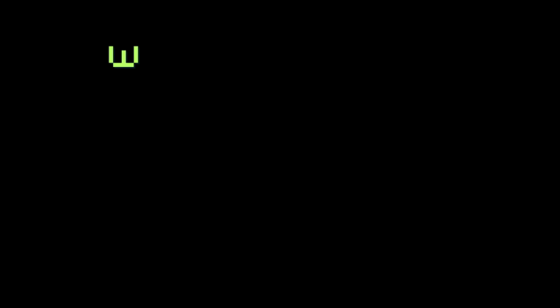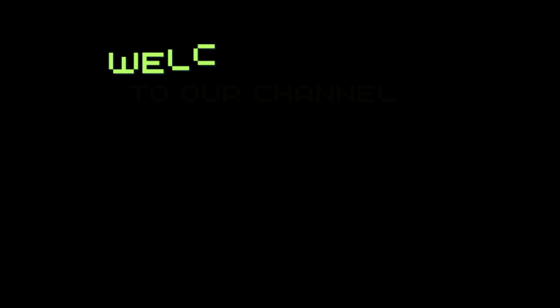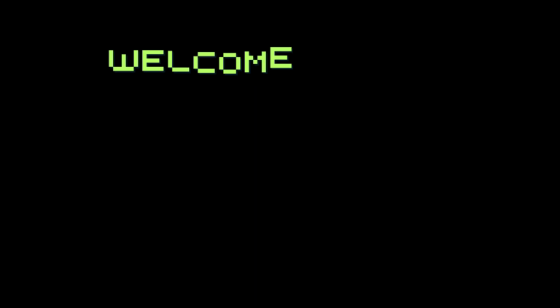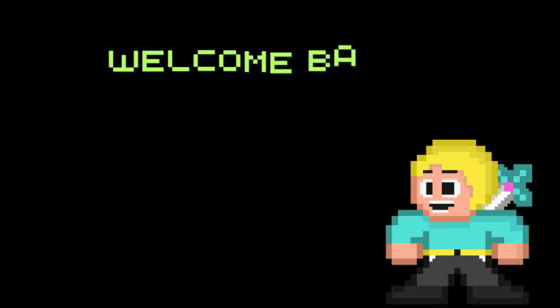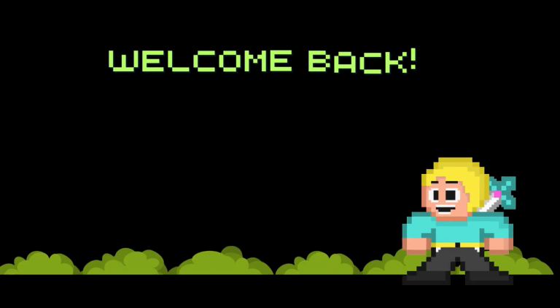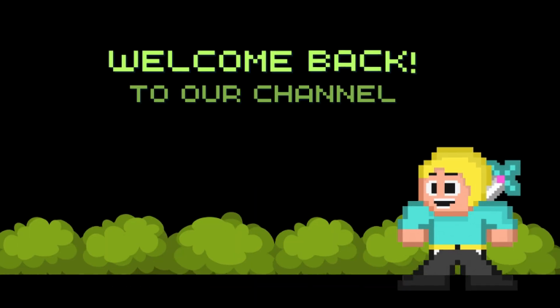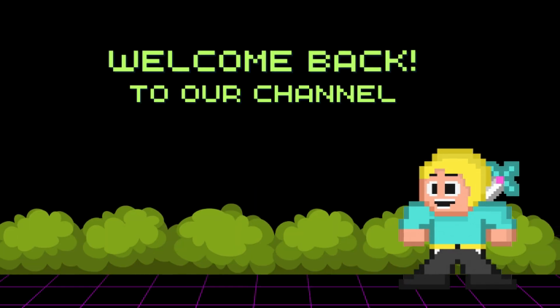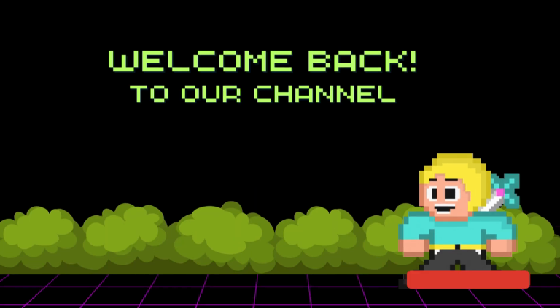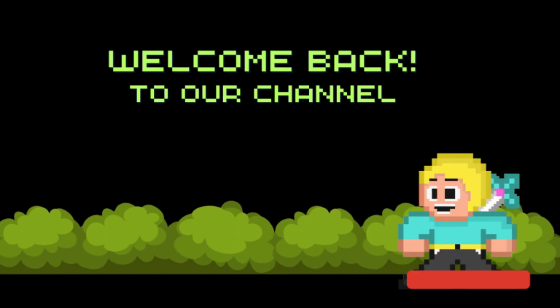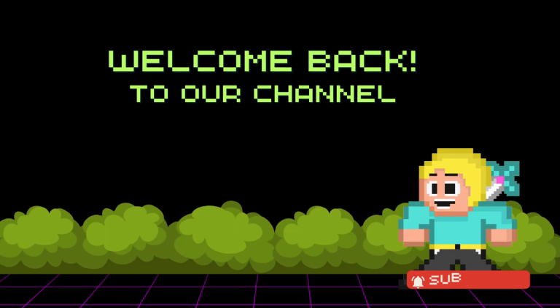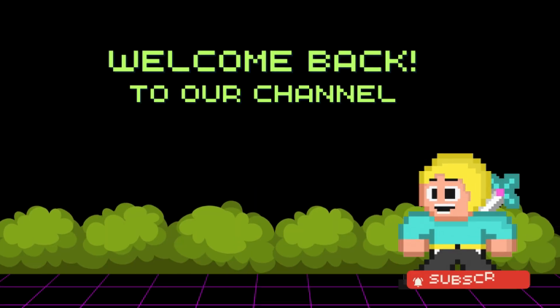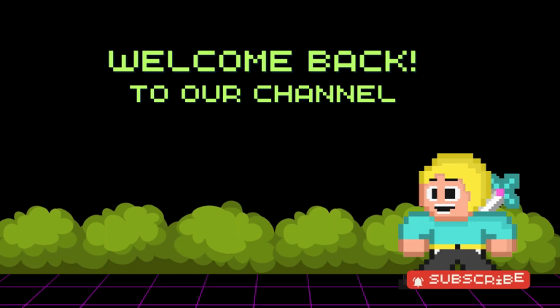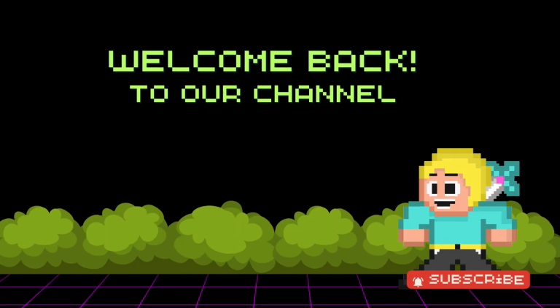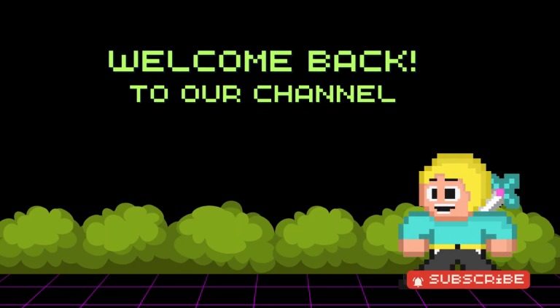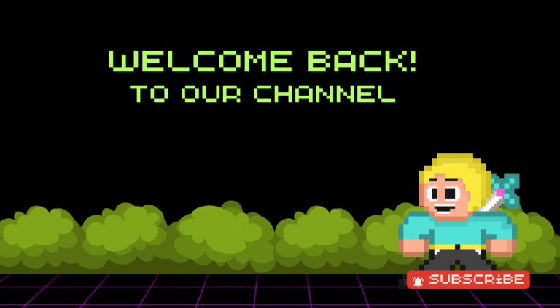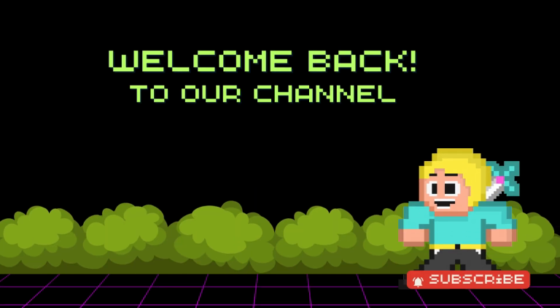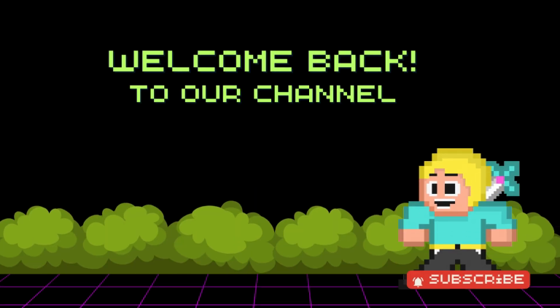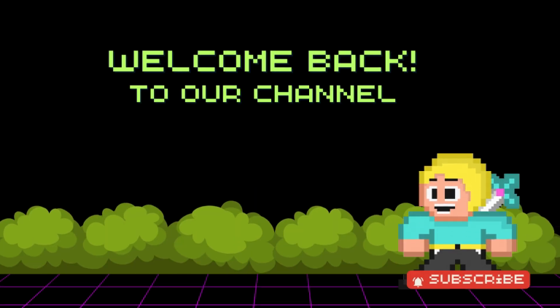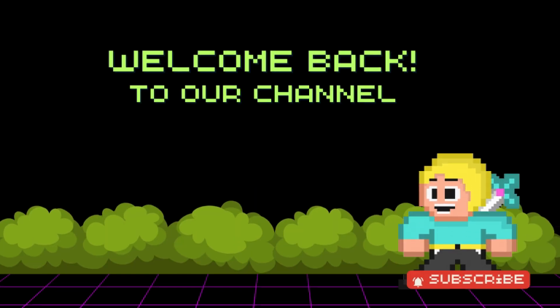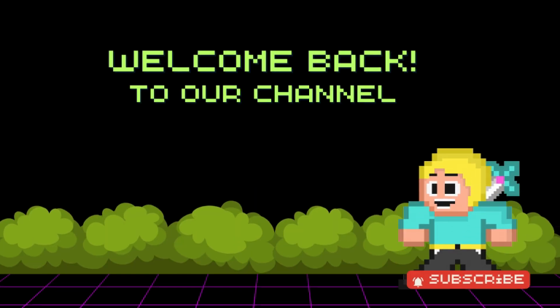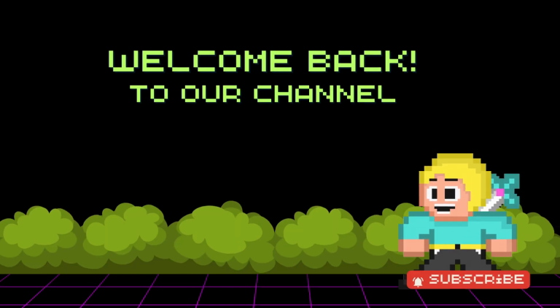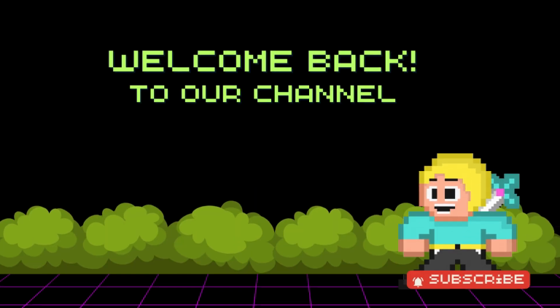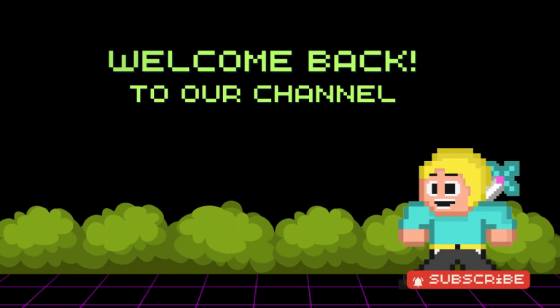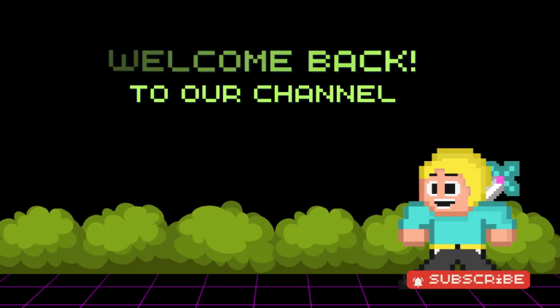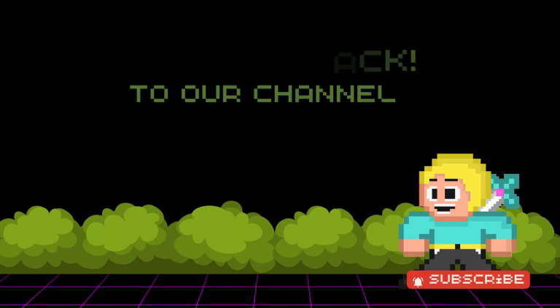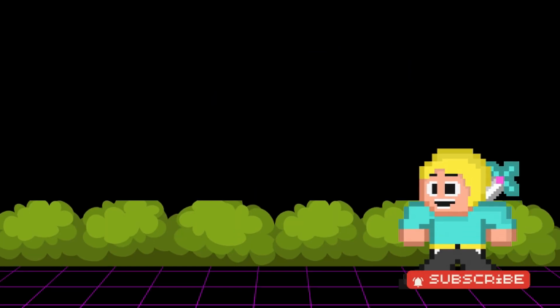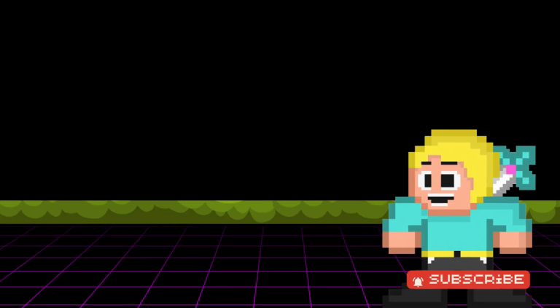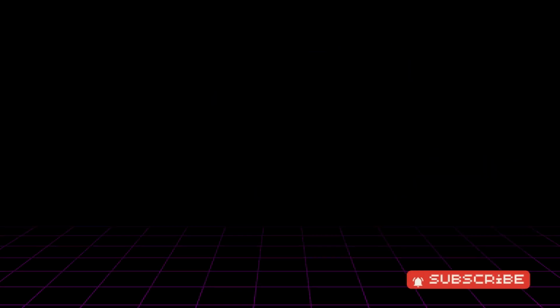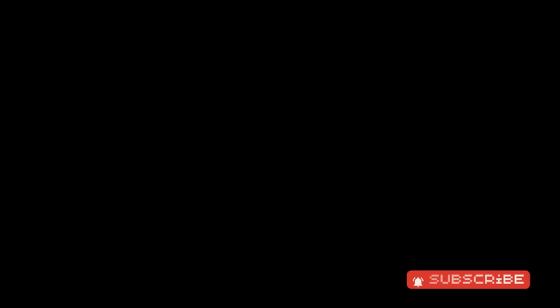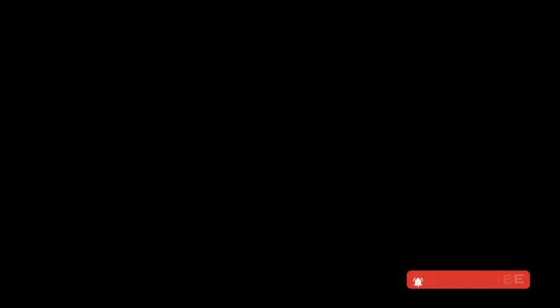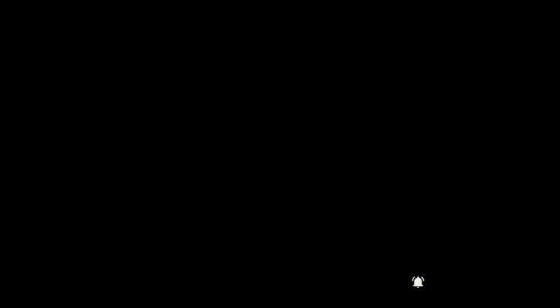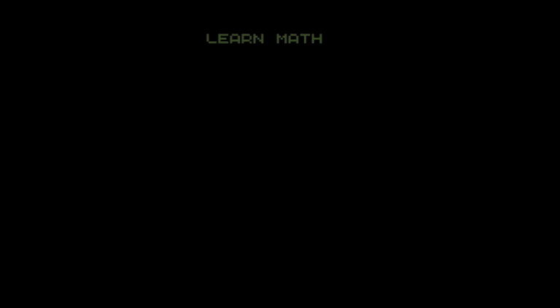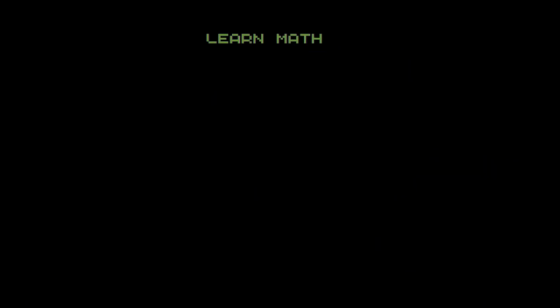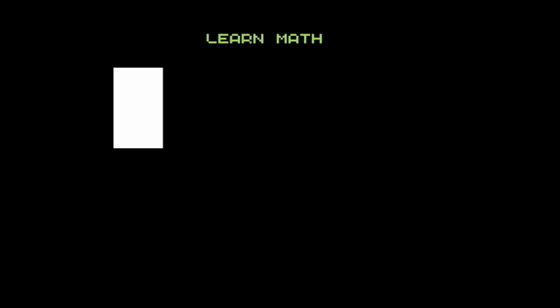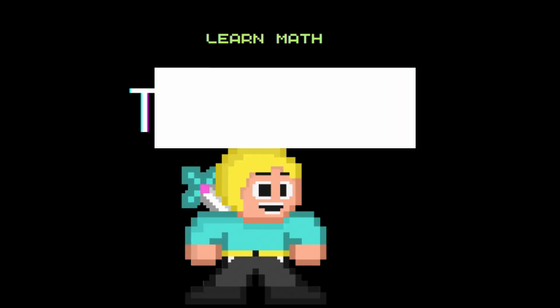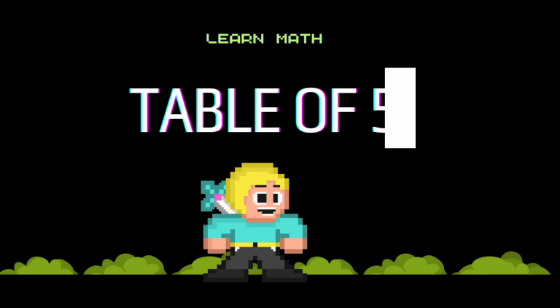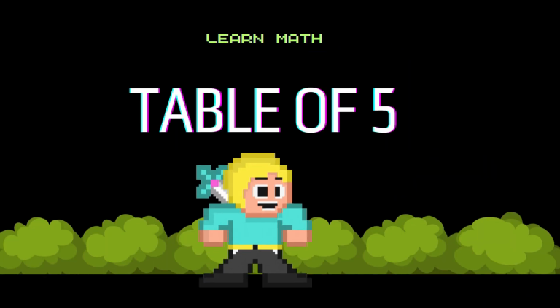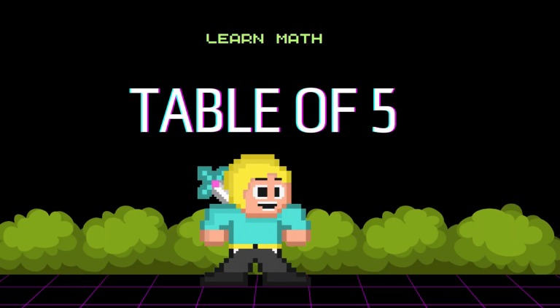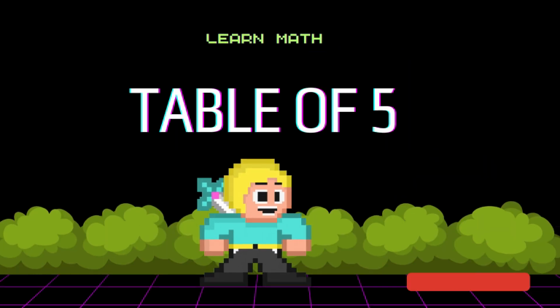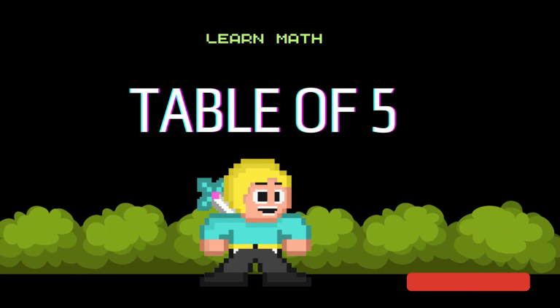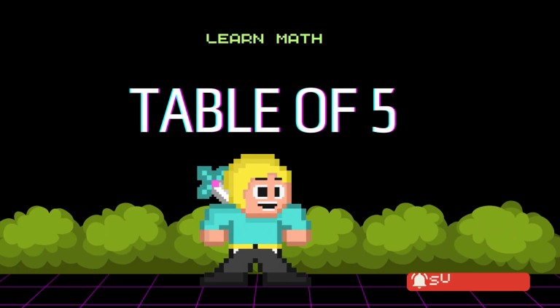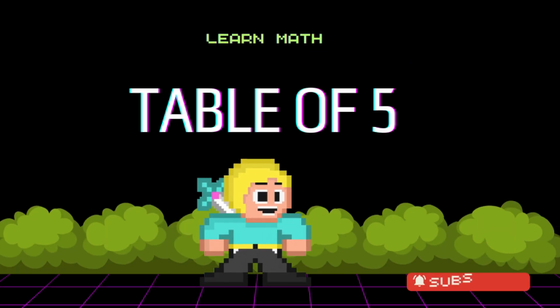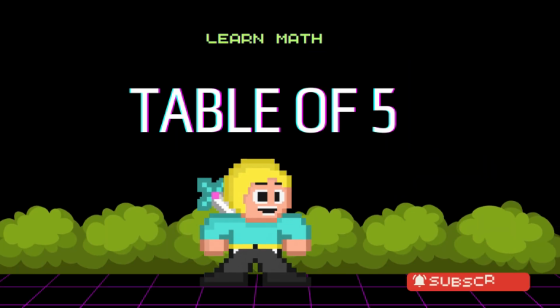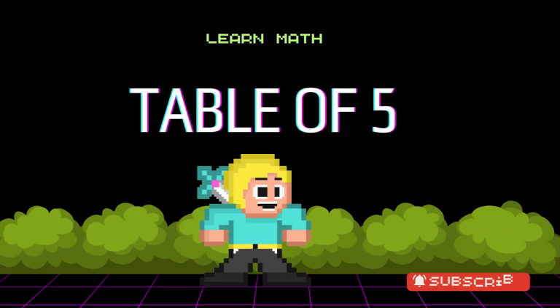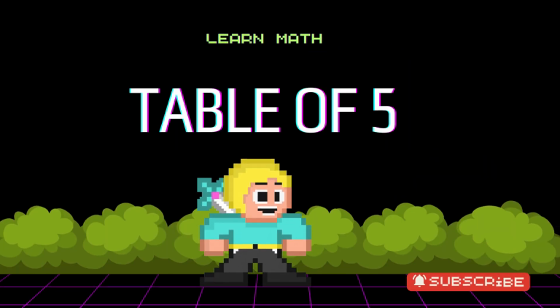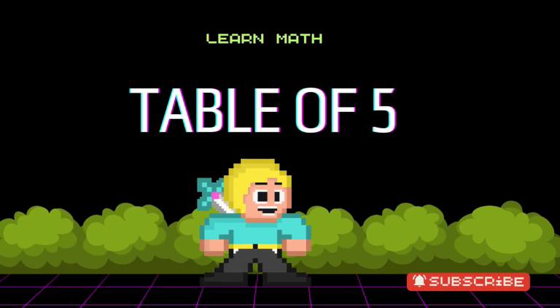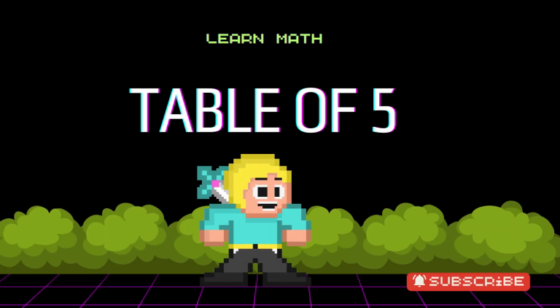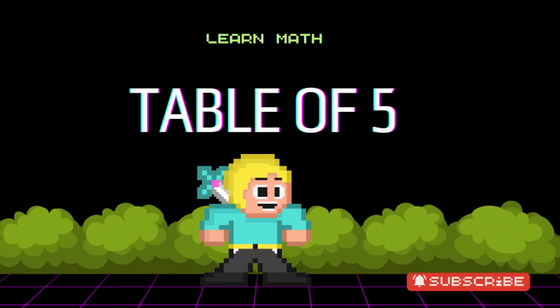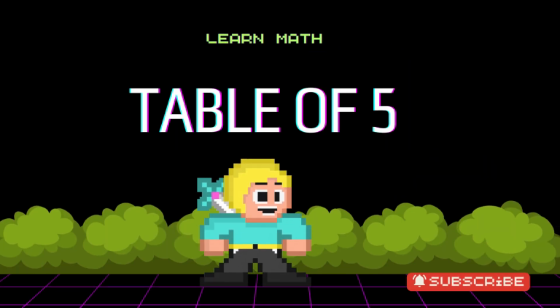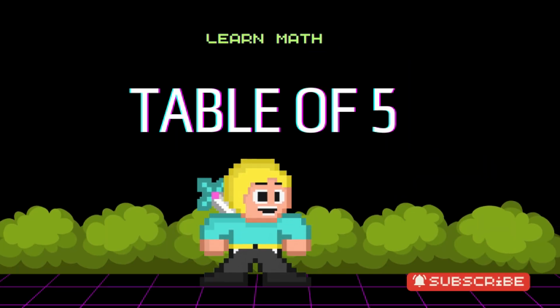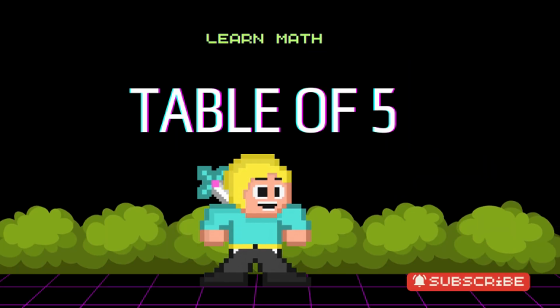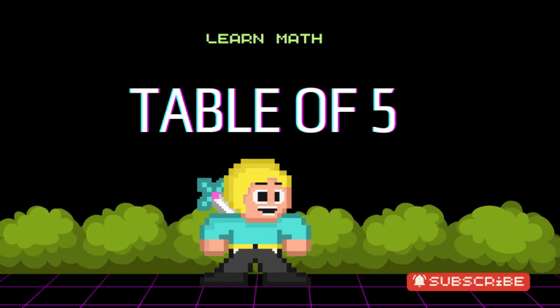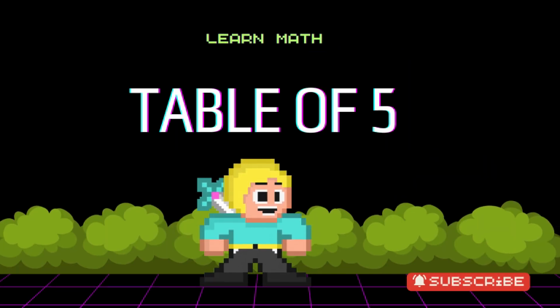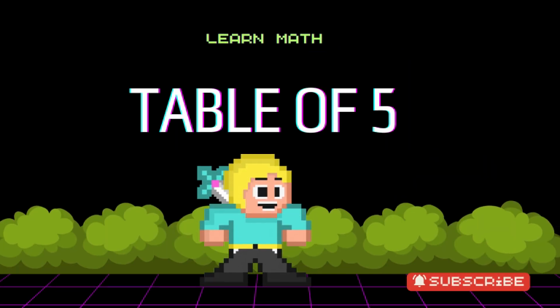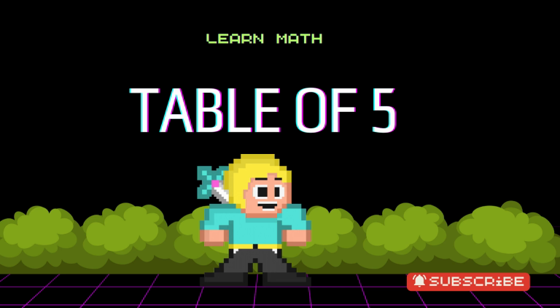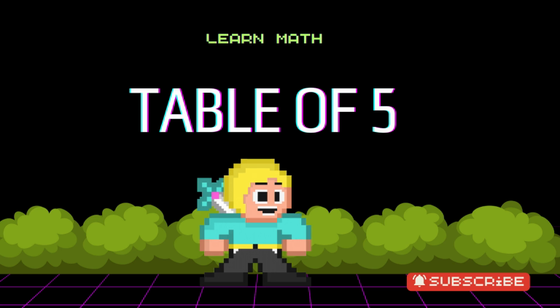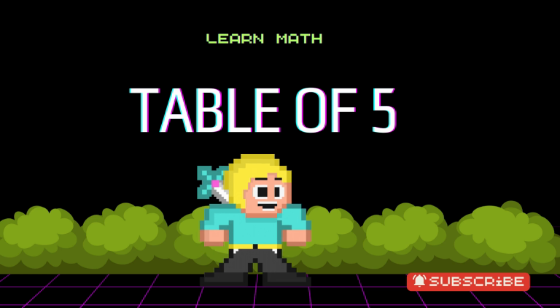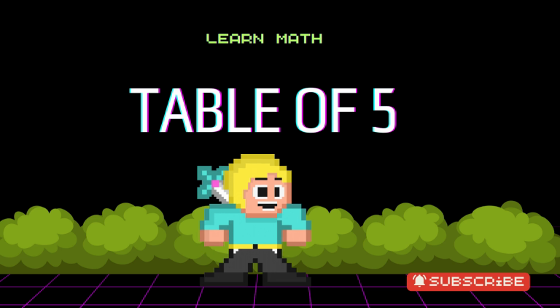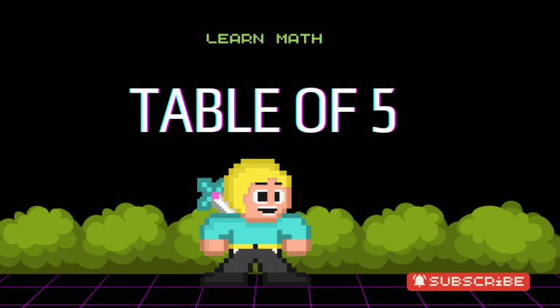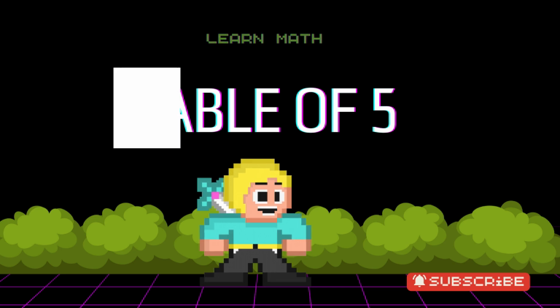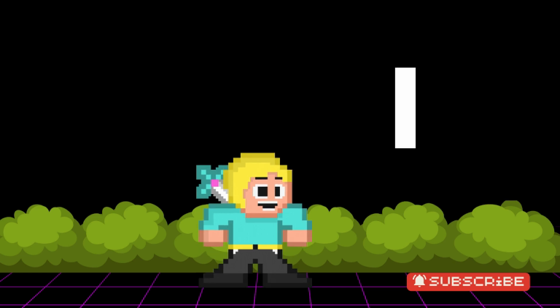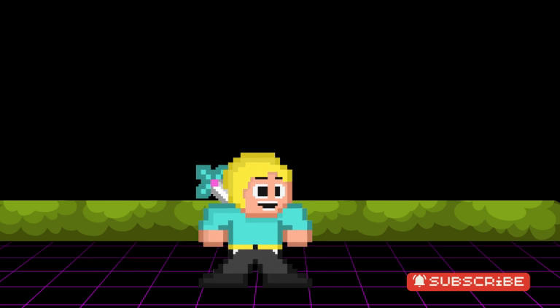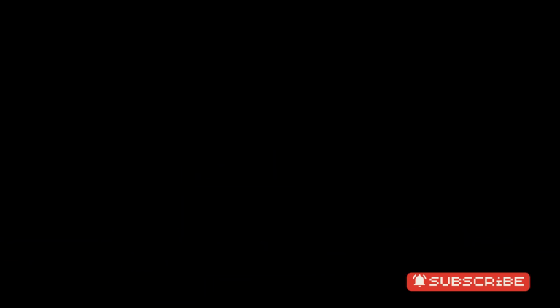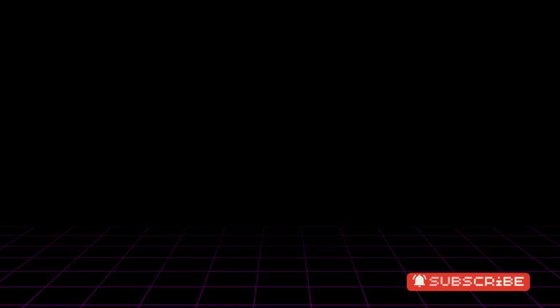Welcome to our new video. Don't forget to subscribe and click the bell for notifications on new videos. Let's start.